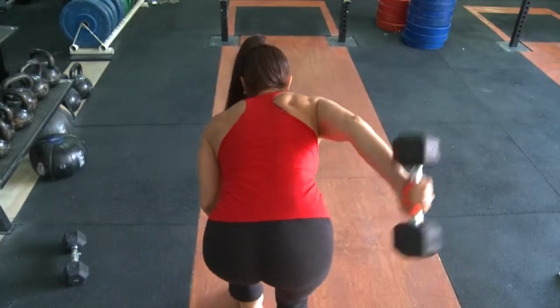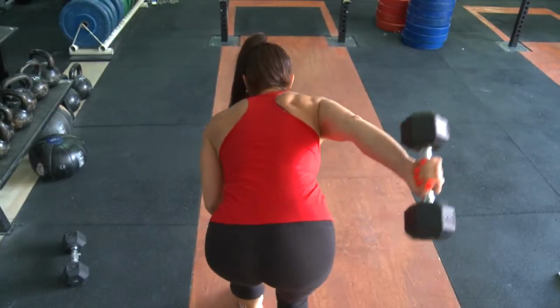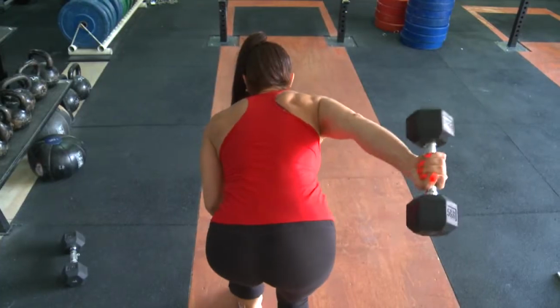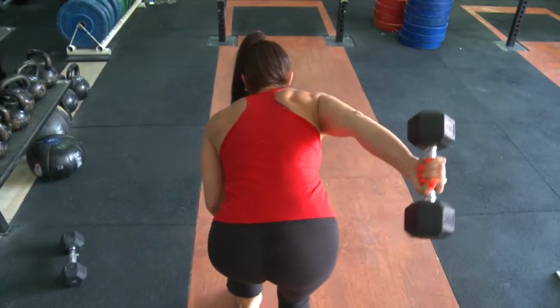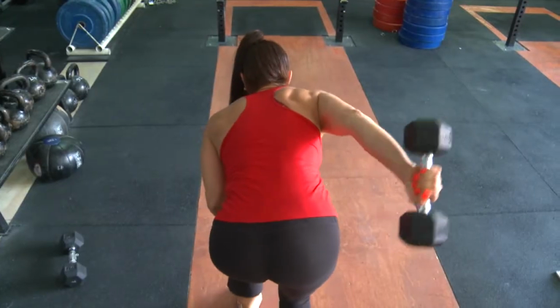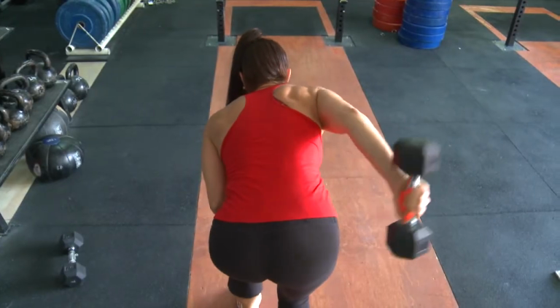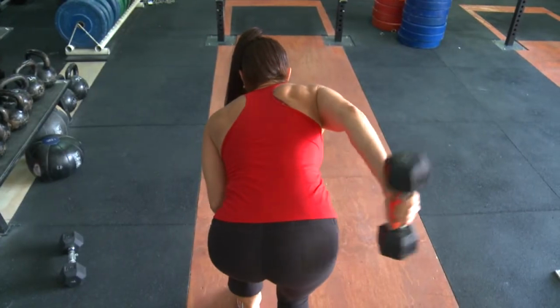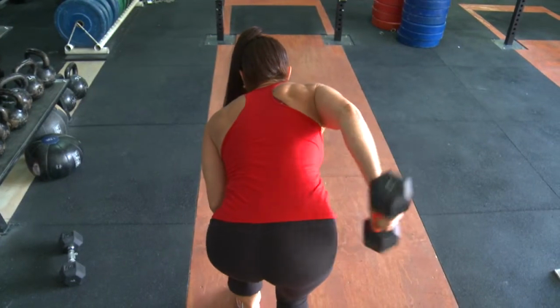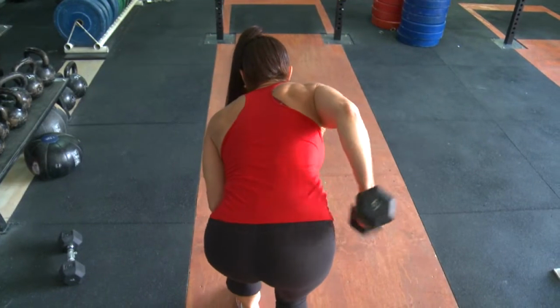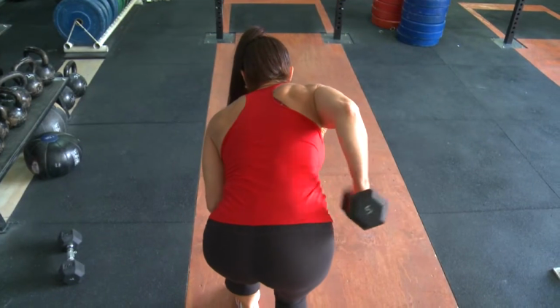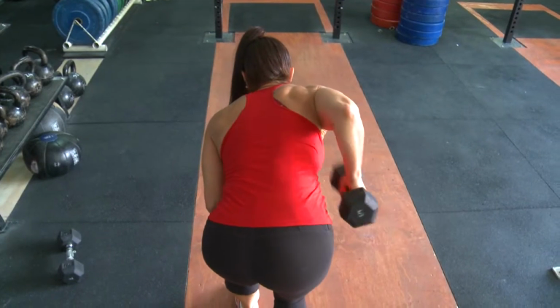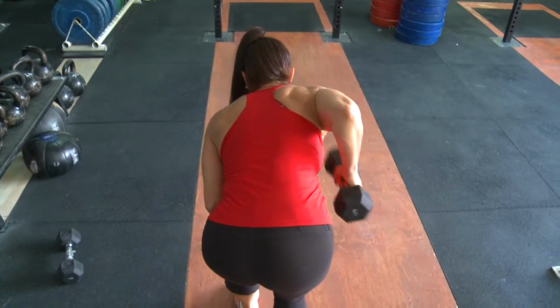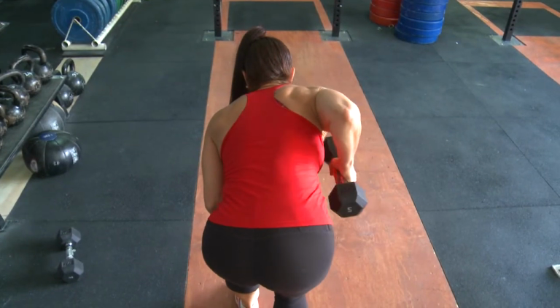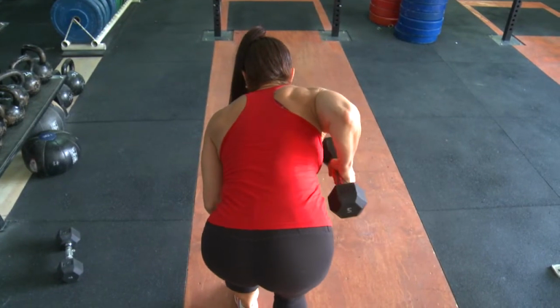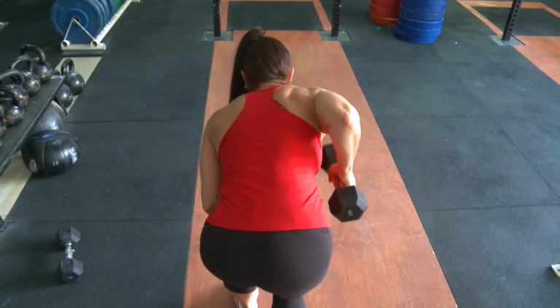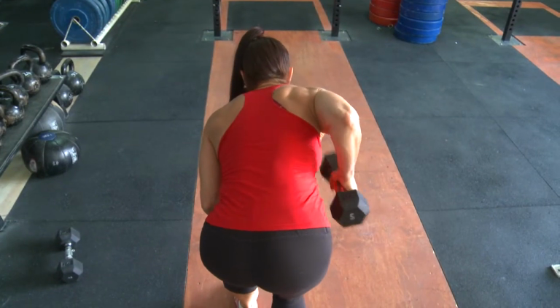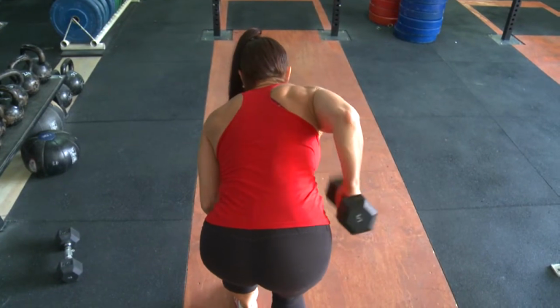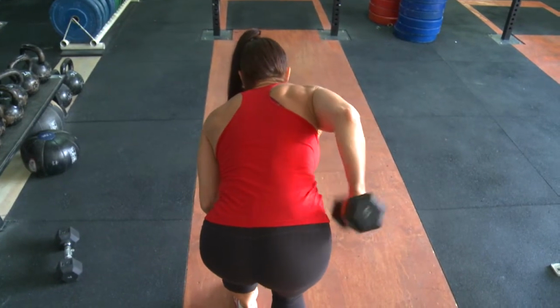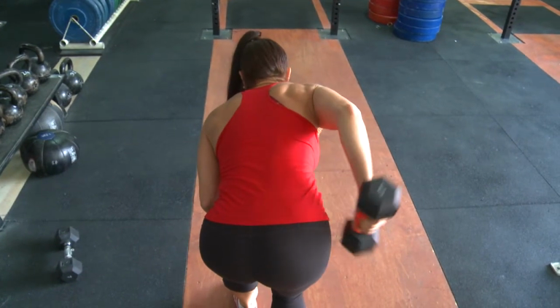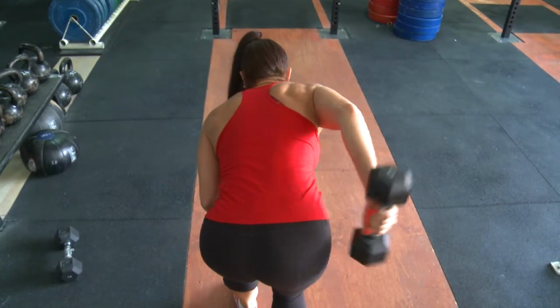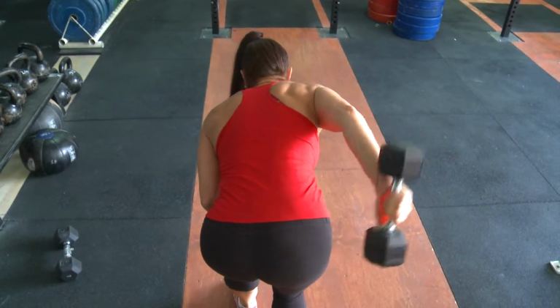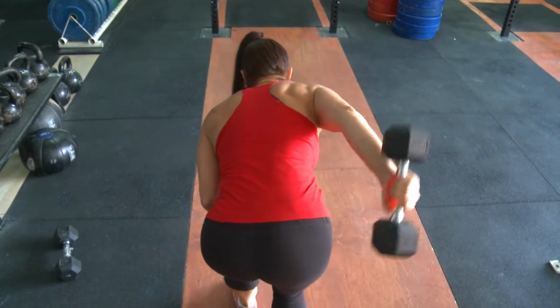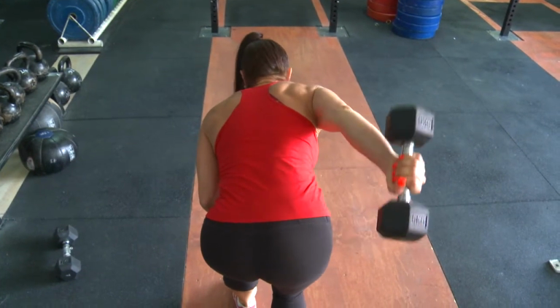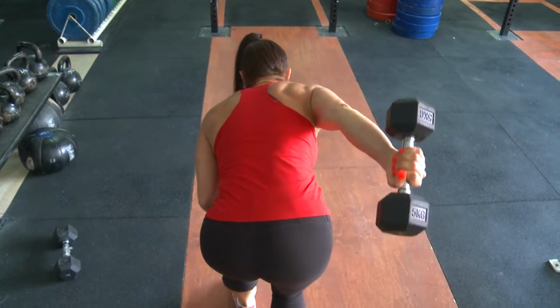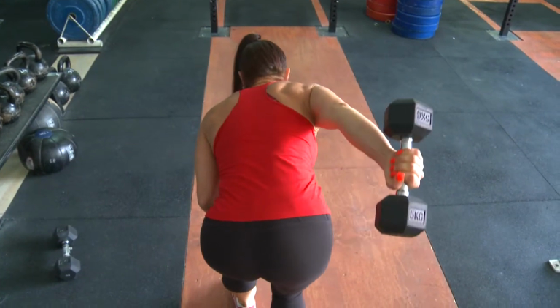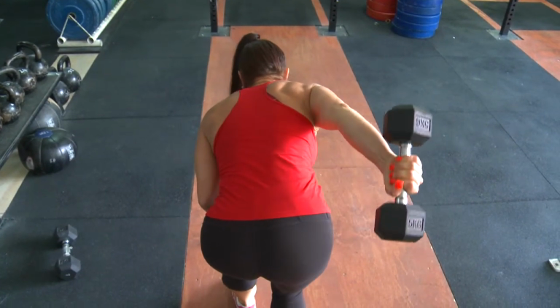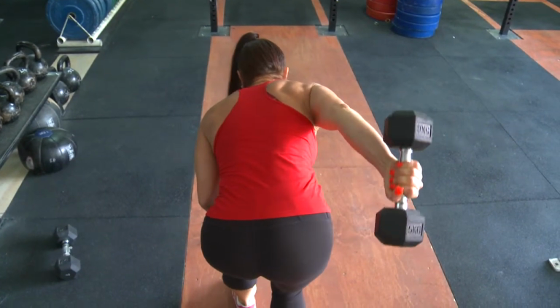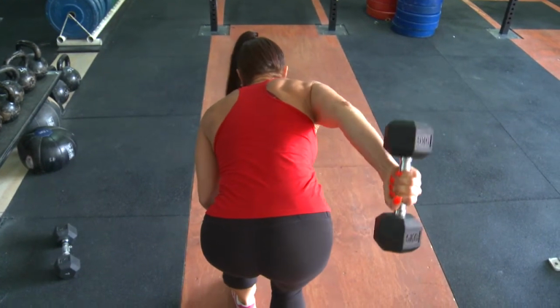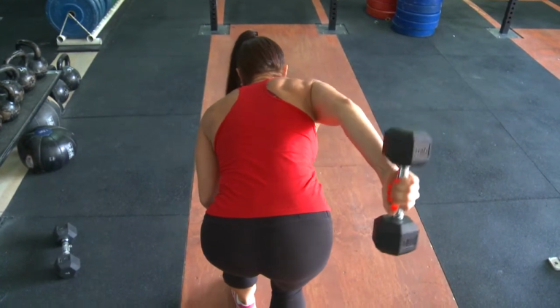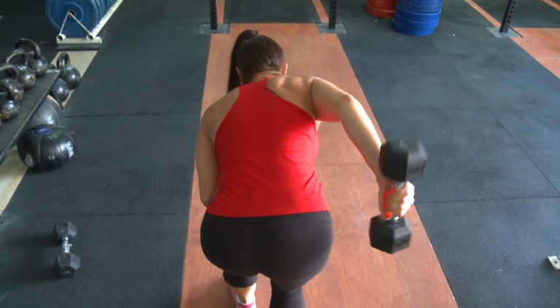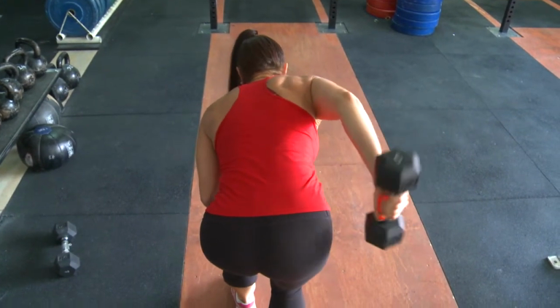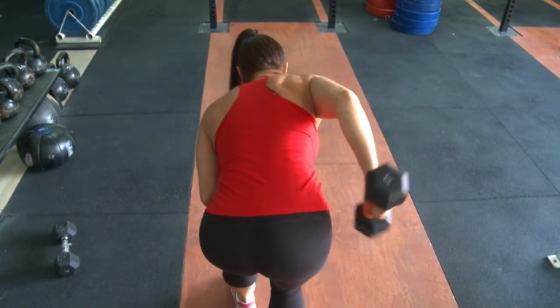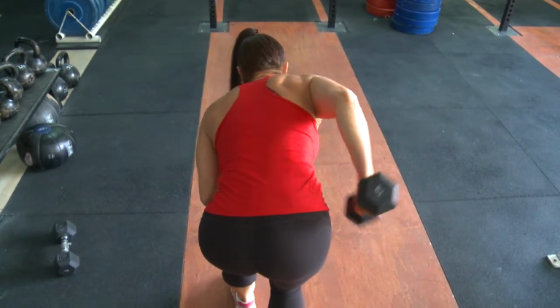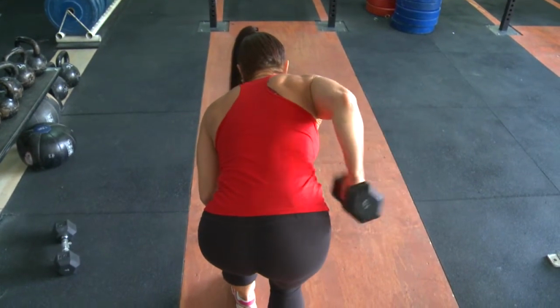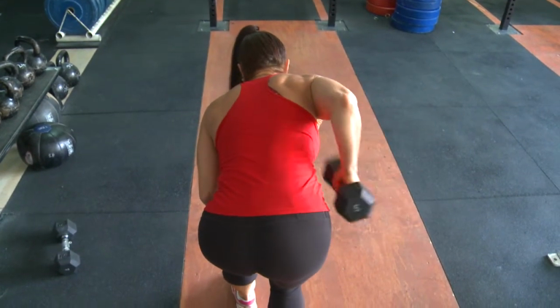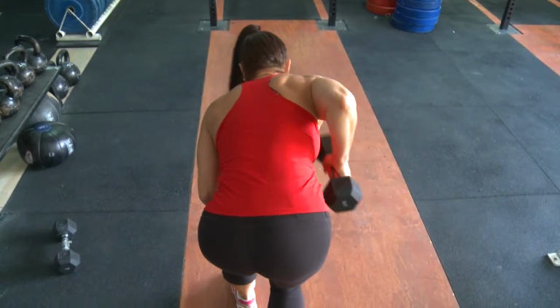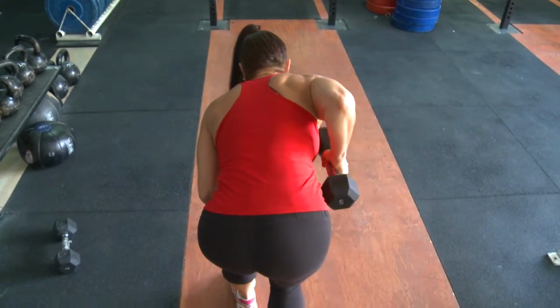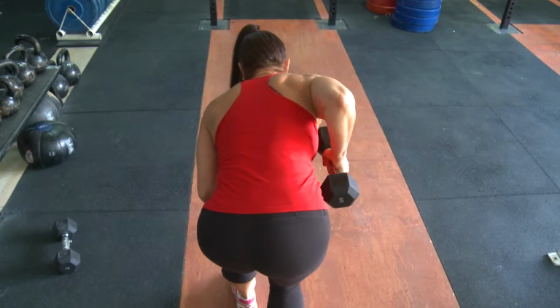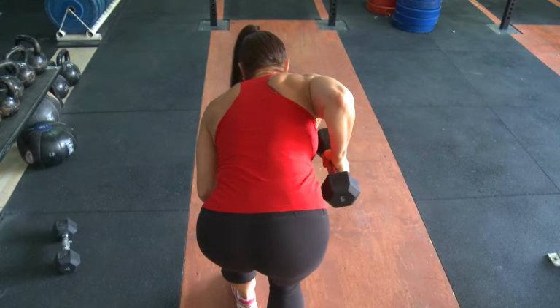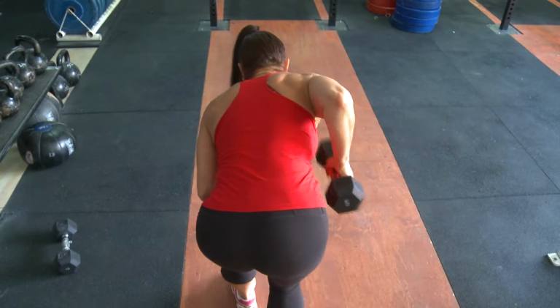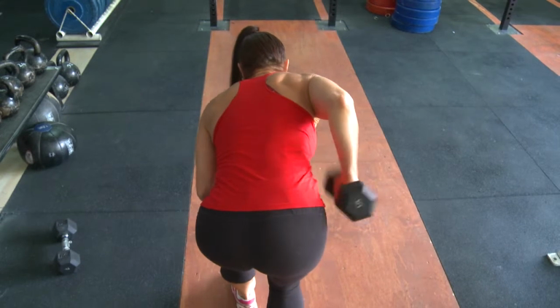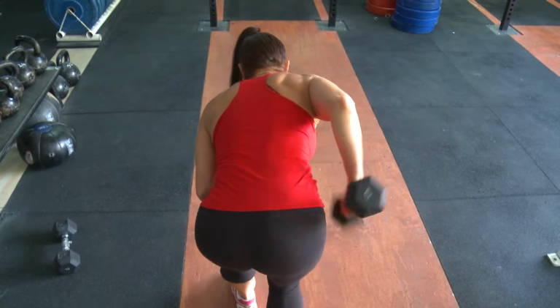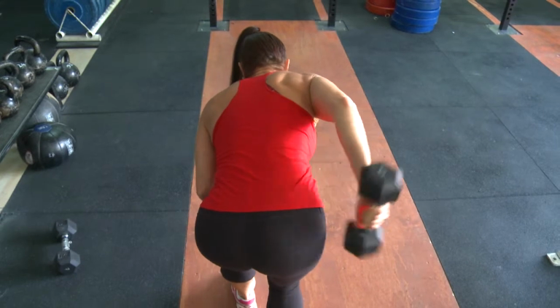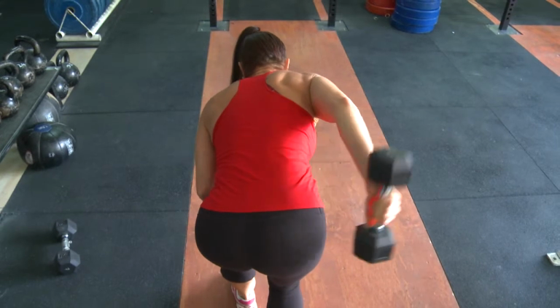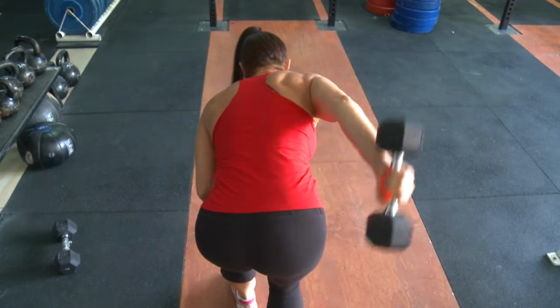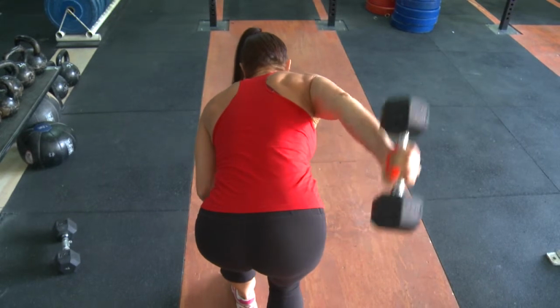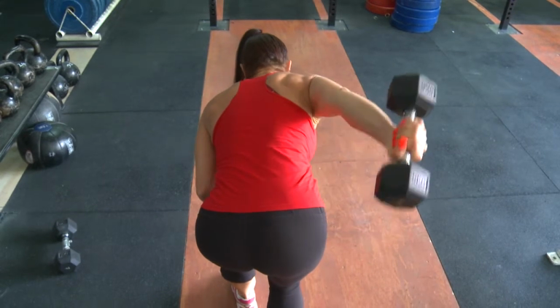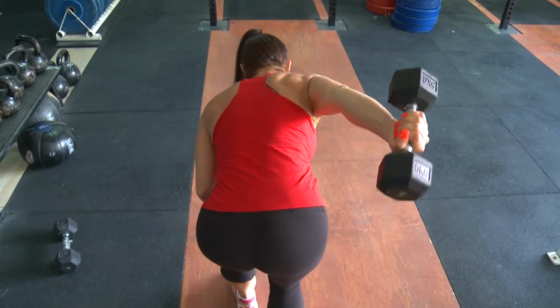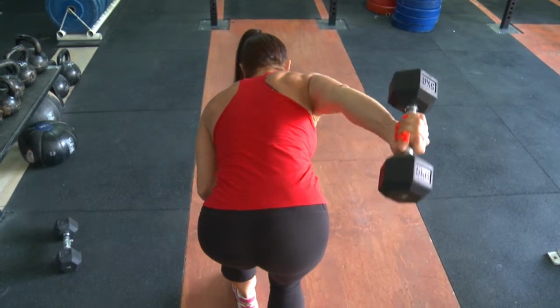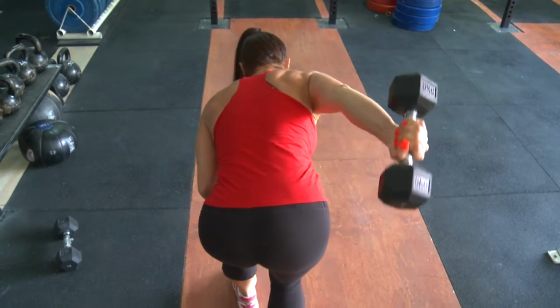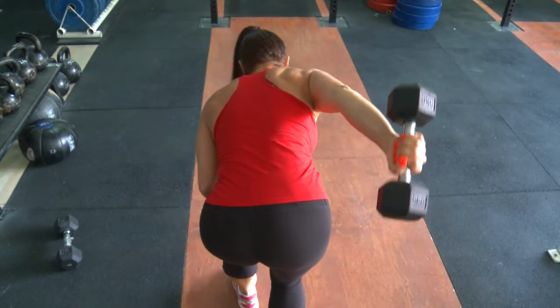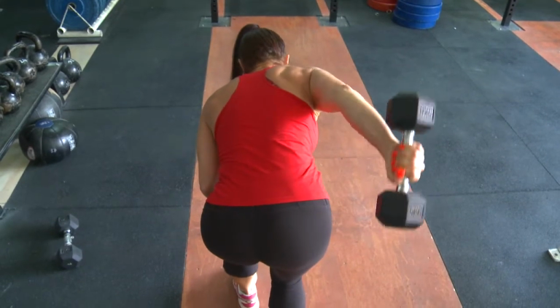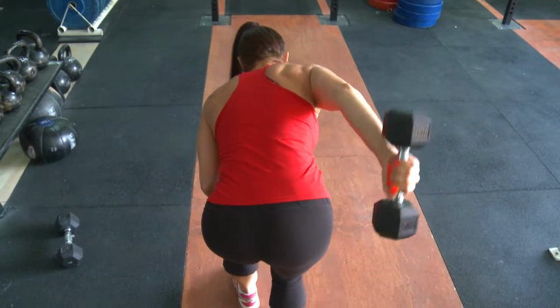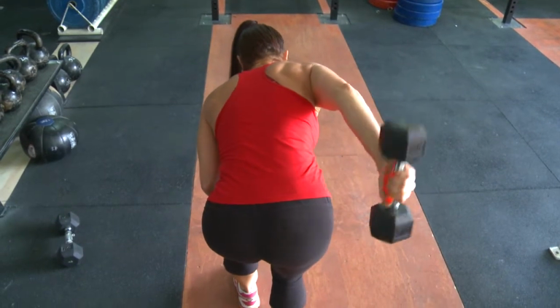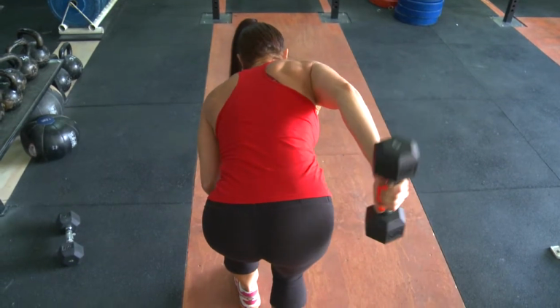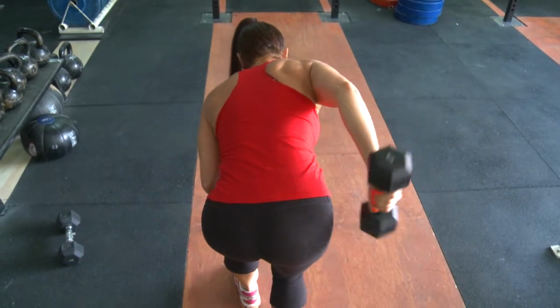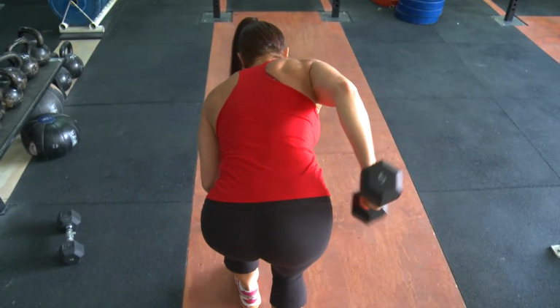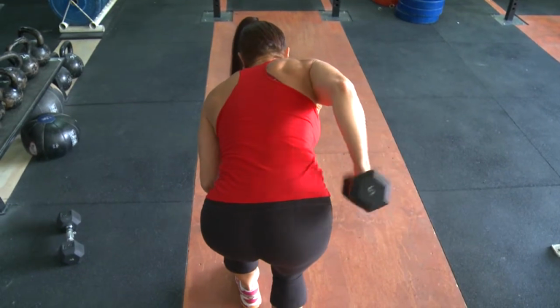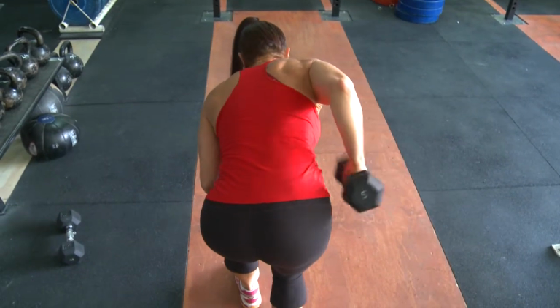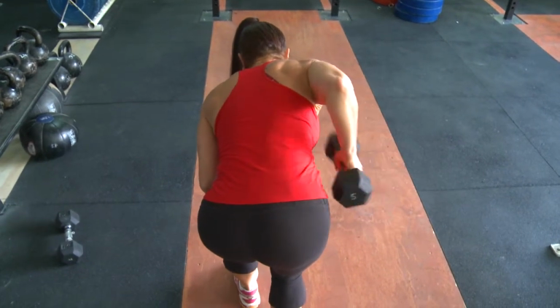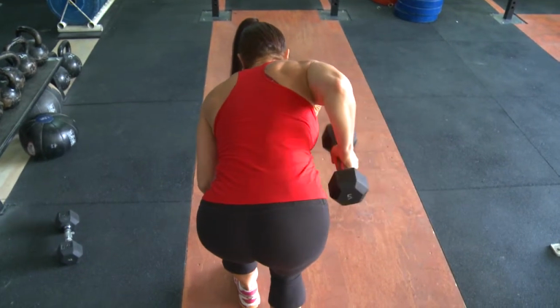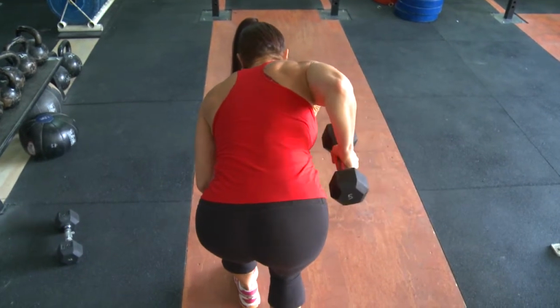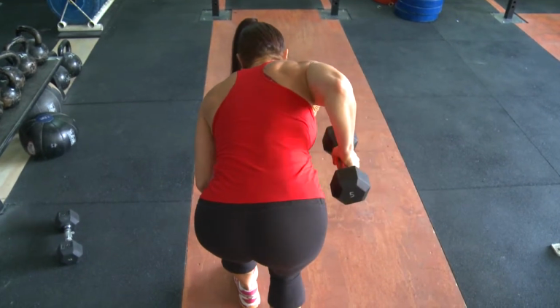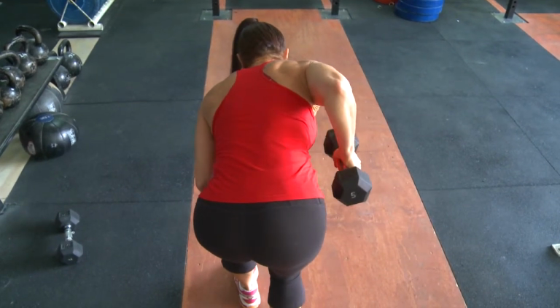Just squeeze the tricep at the end of the move and then slowly bring the dumbbell back down to 90 degrees.